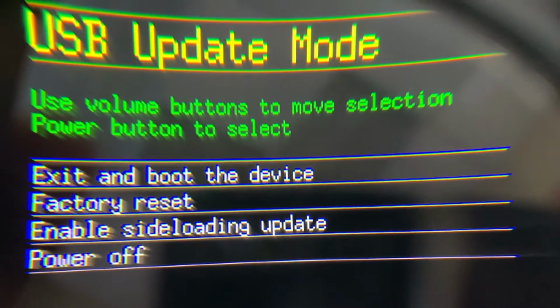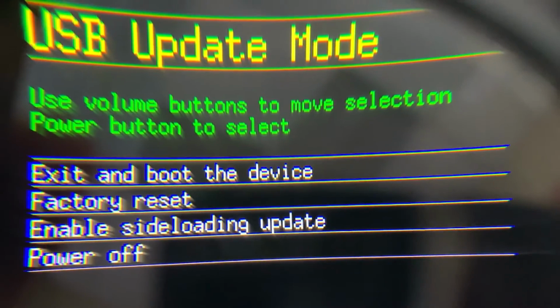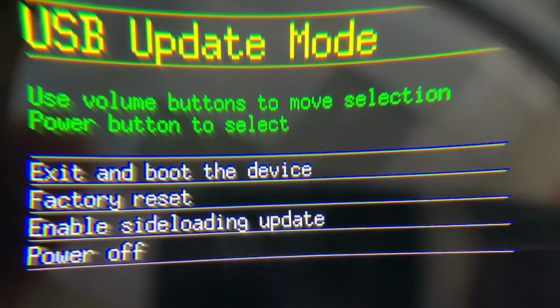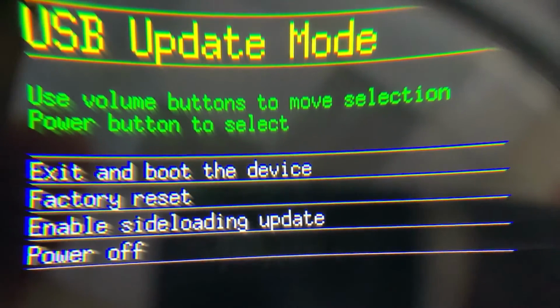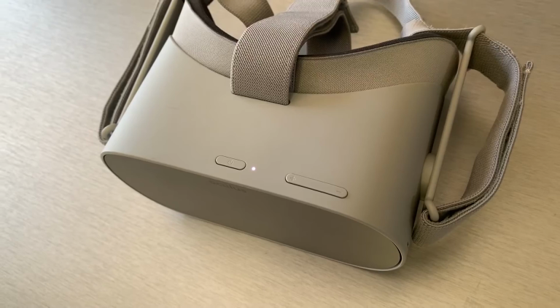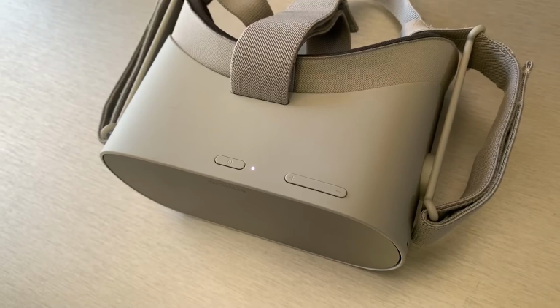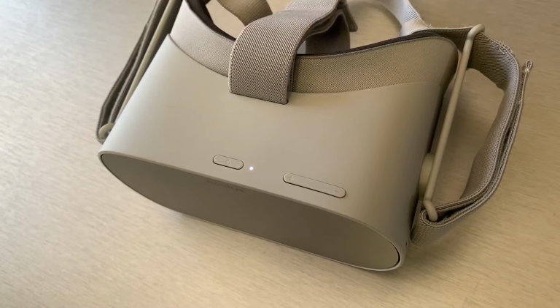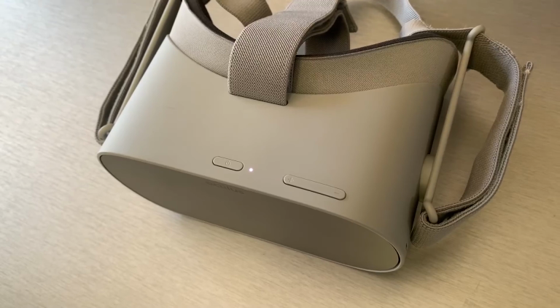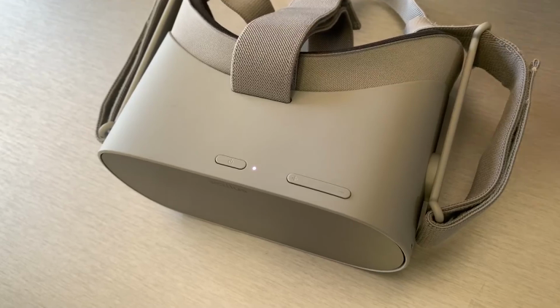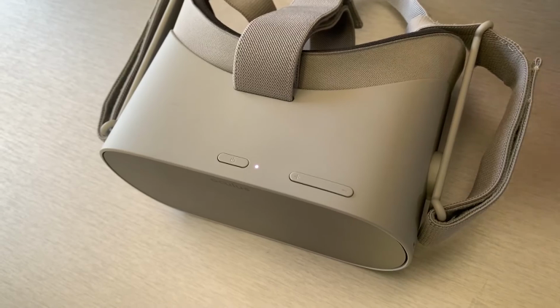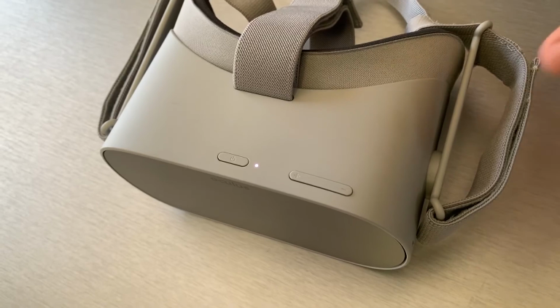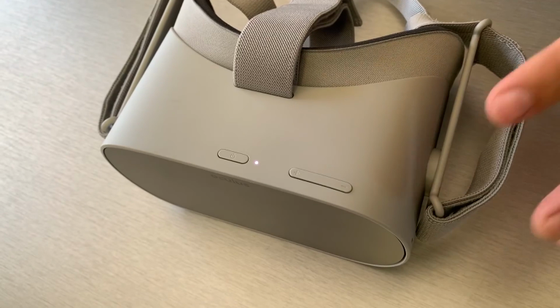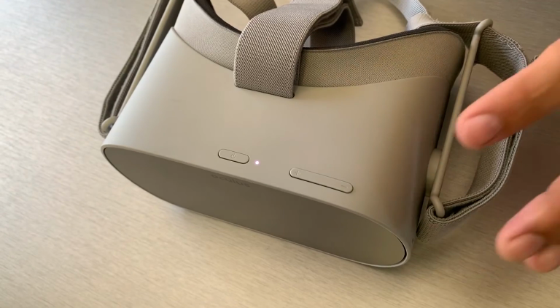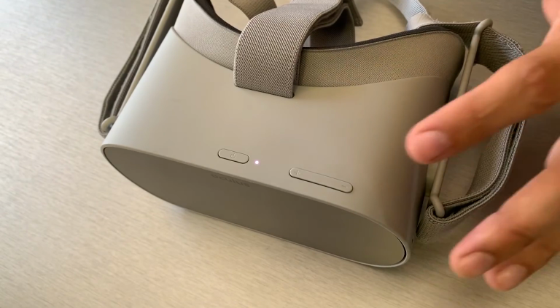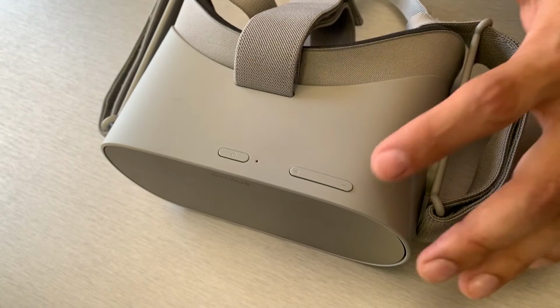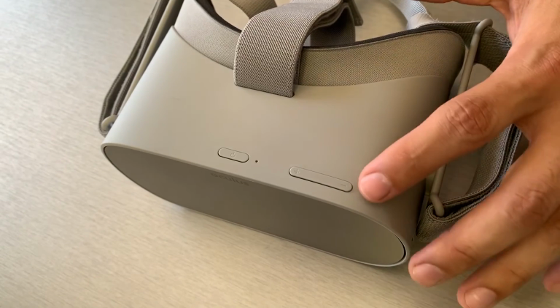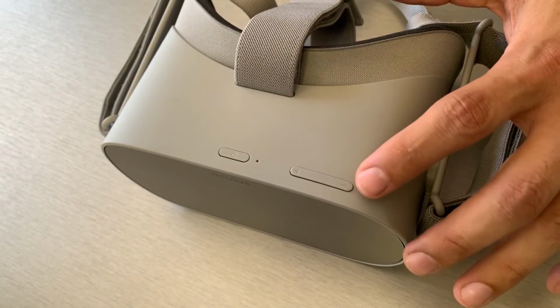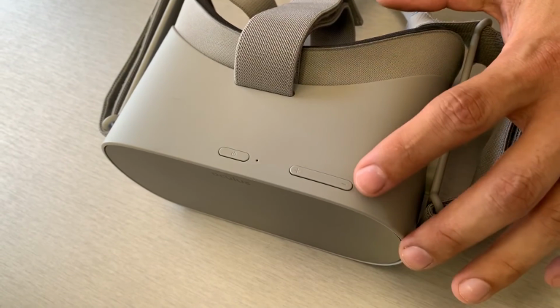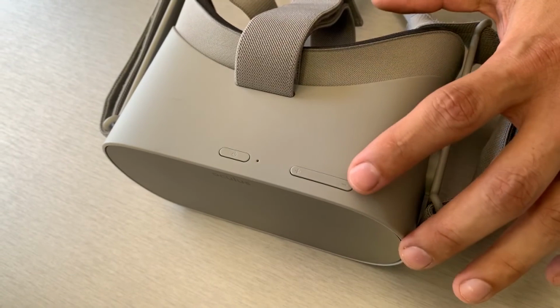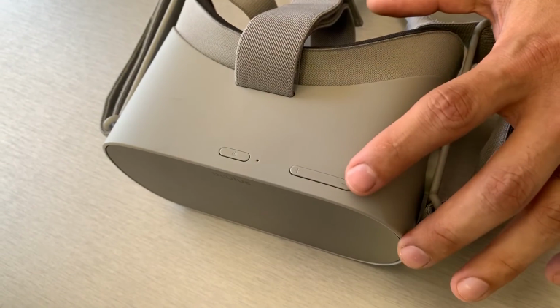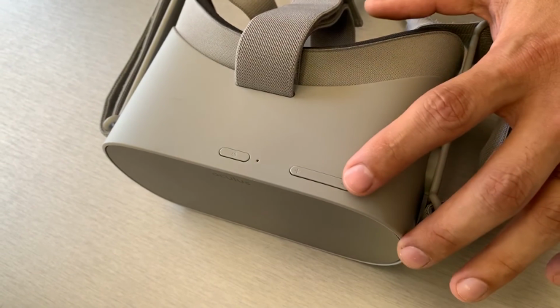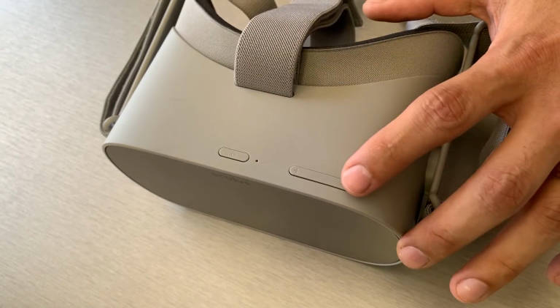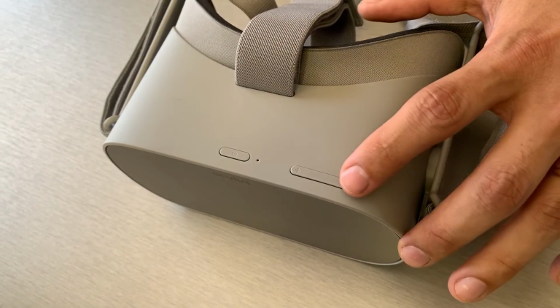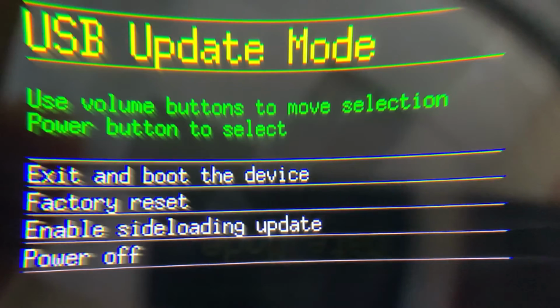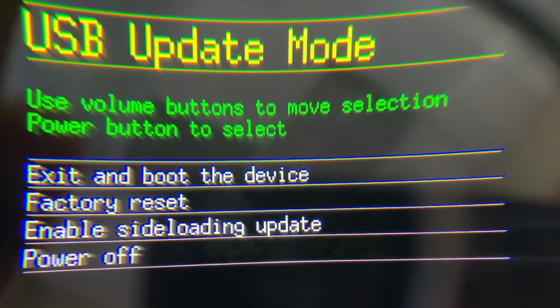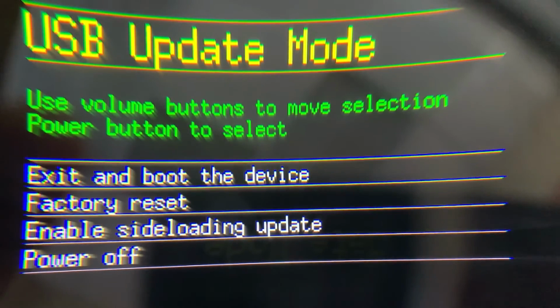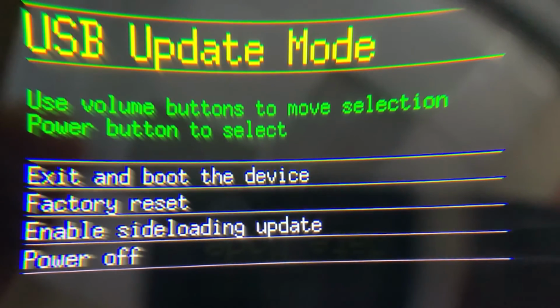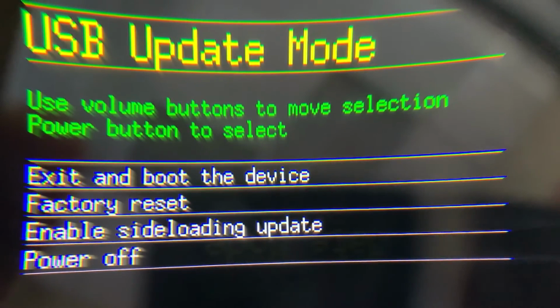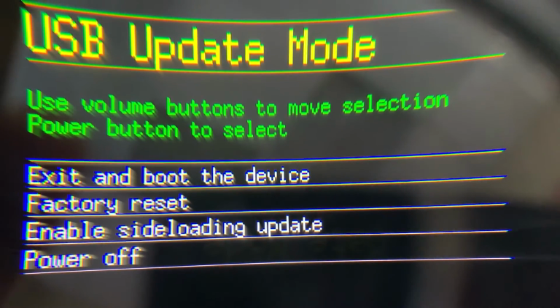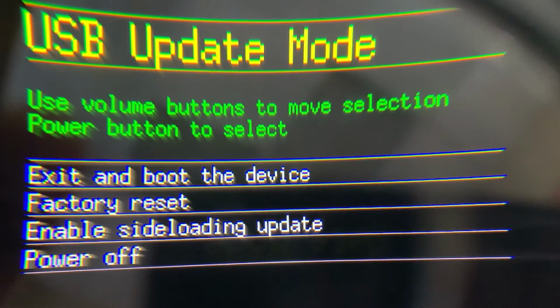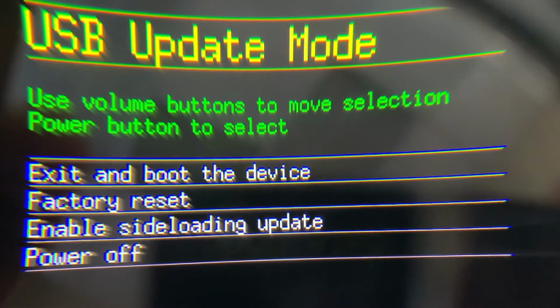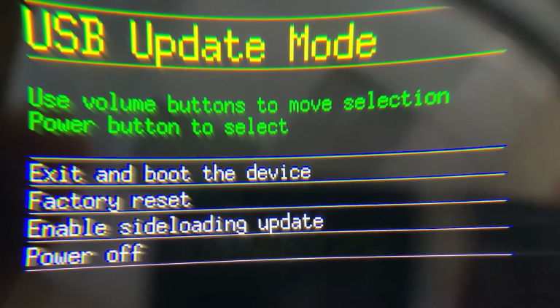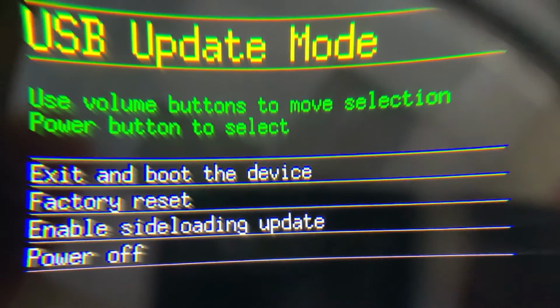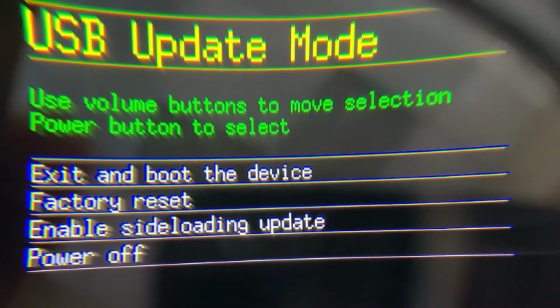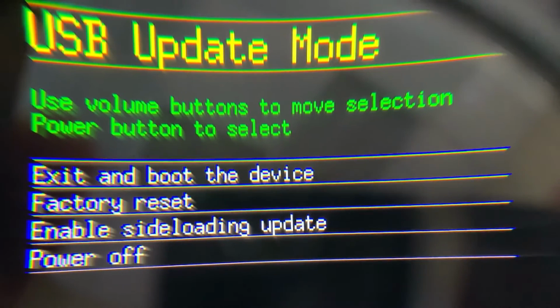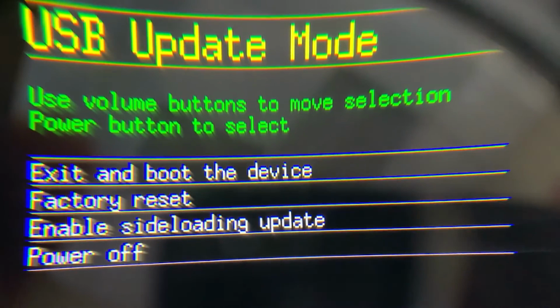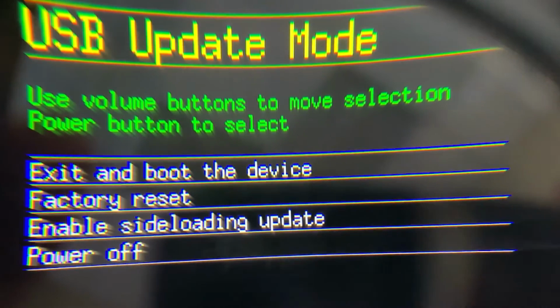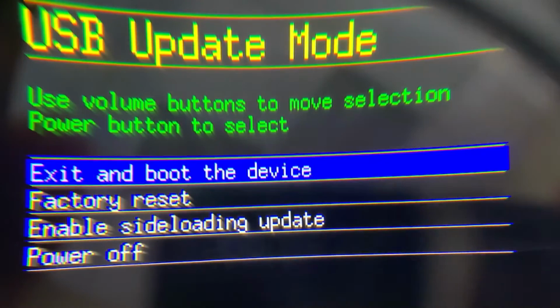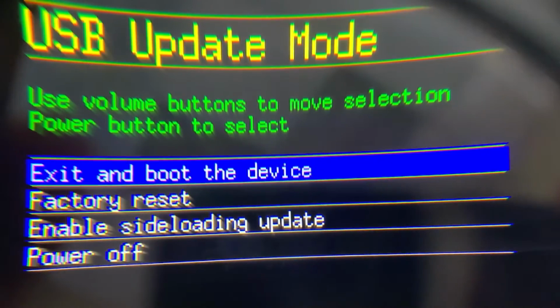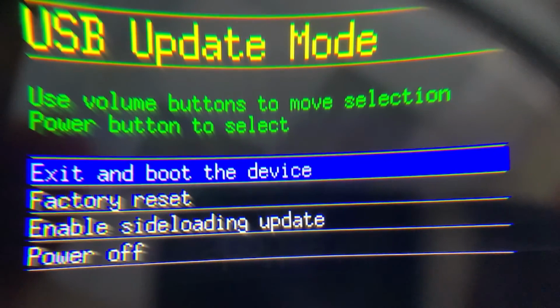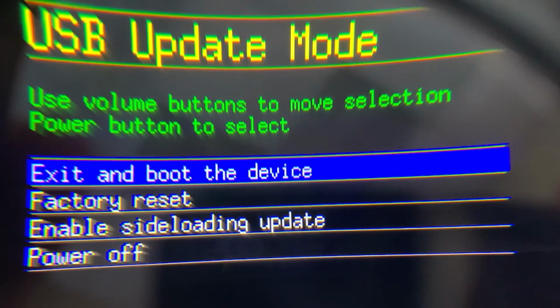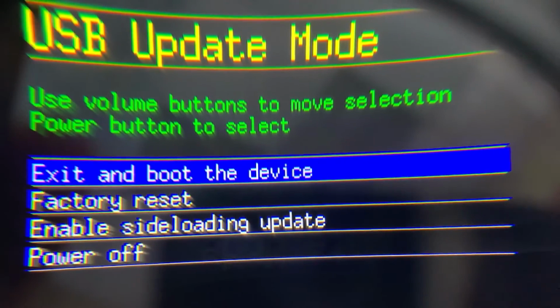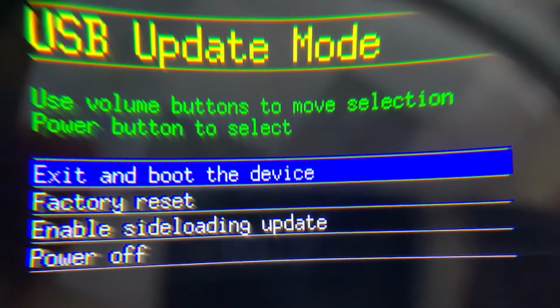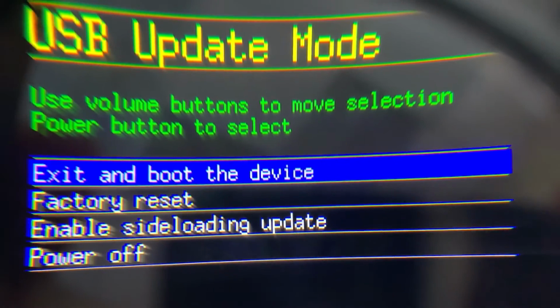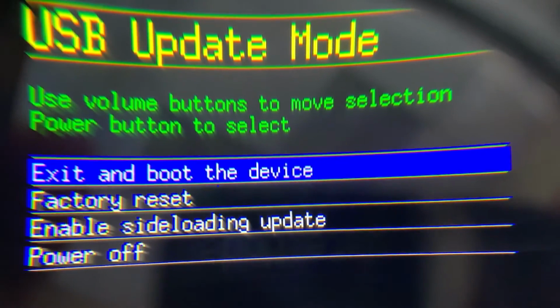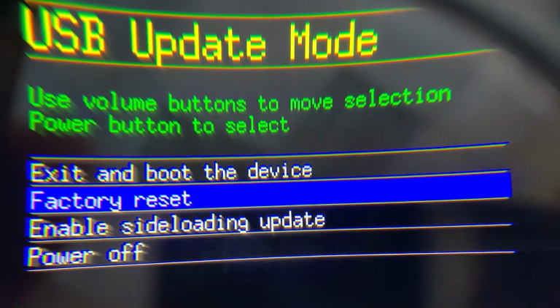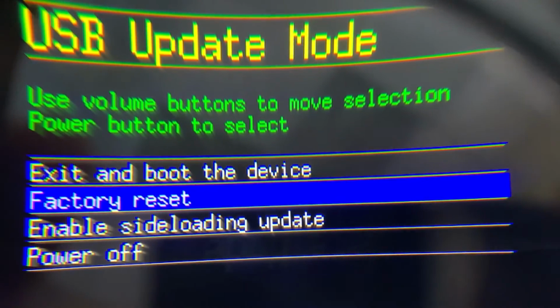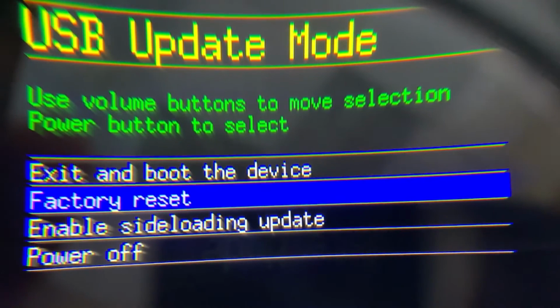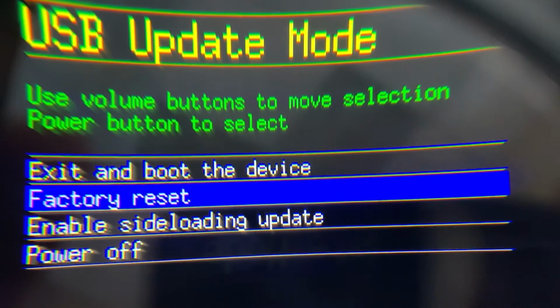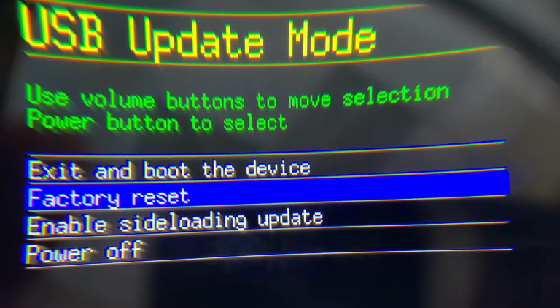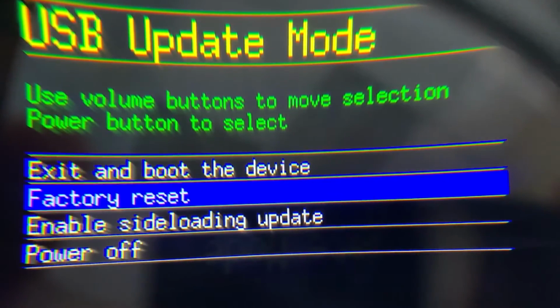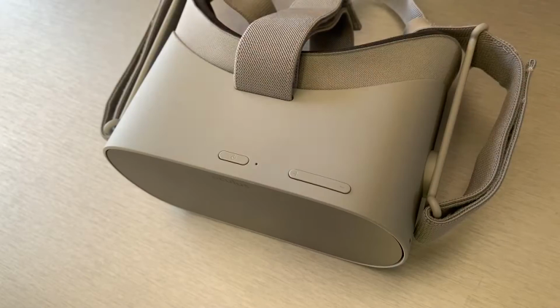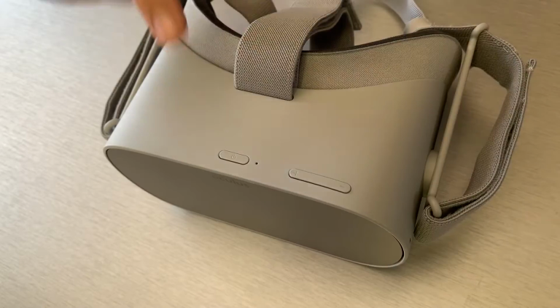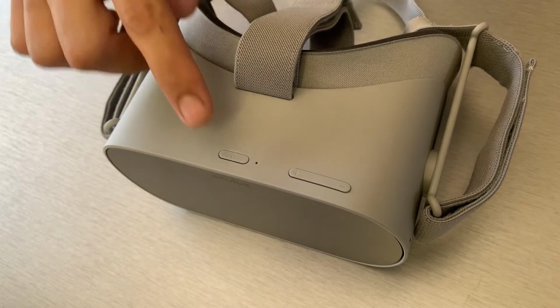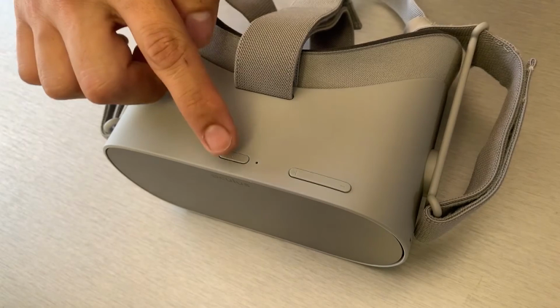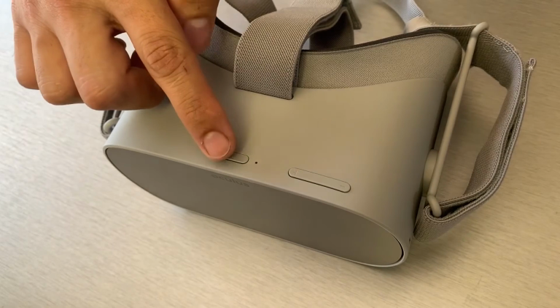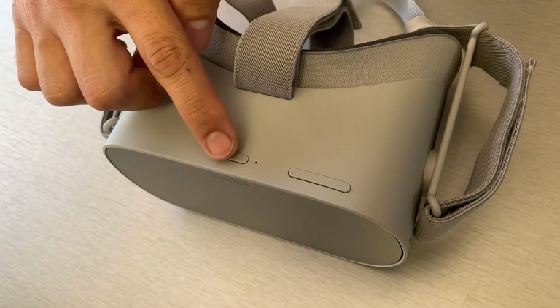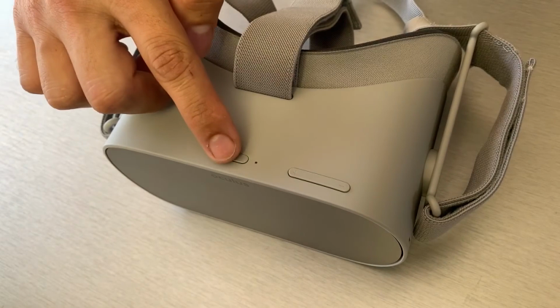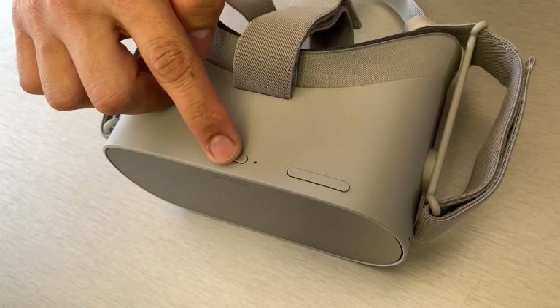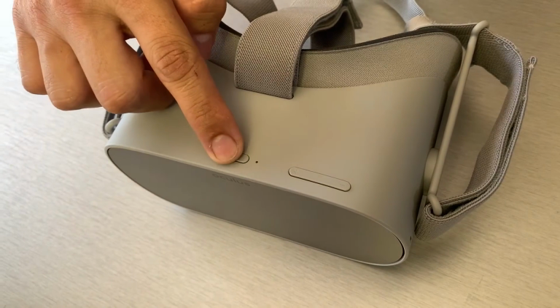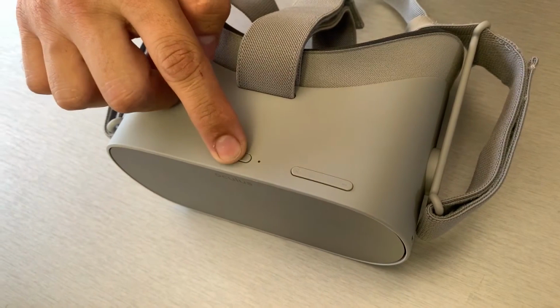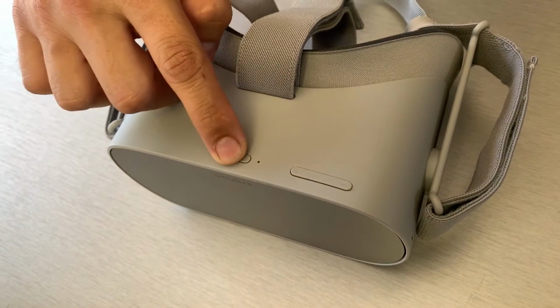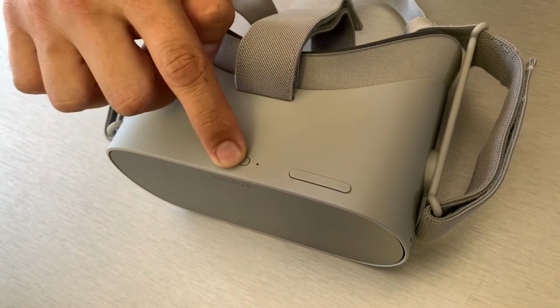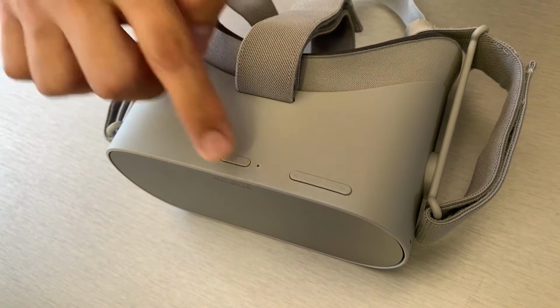Using the volume buttons on your headset, highlight the factory reset option and then press the power button to select.